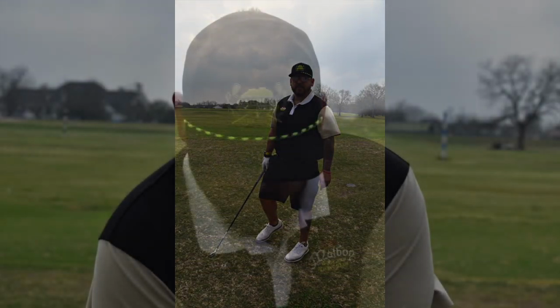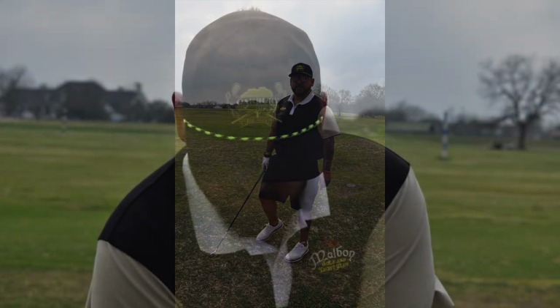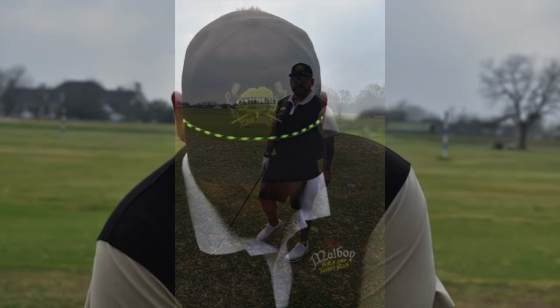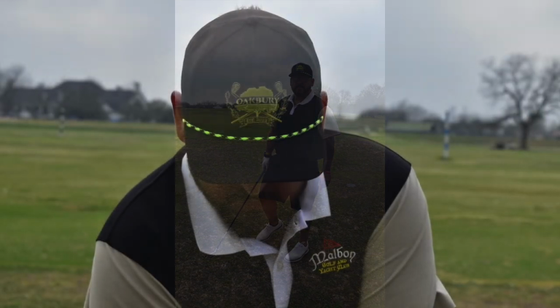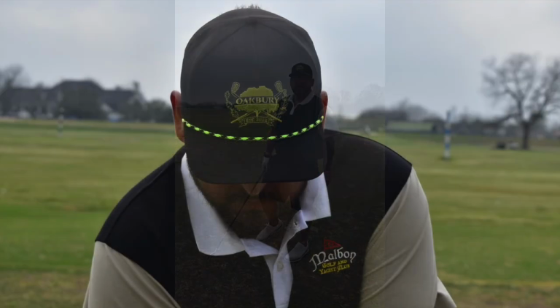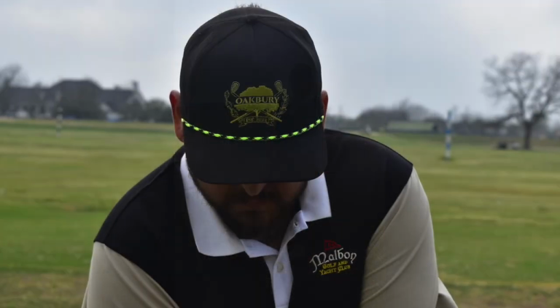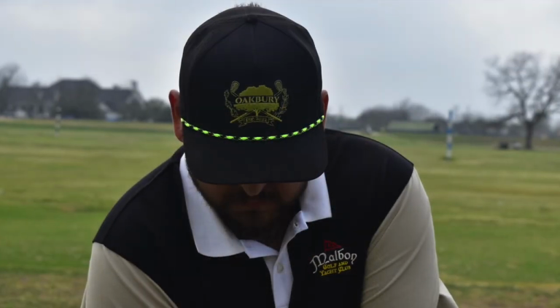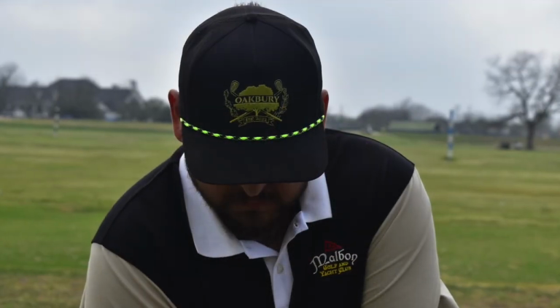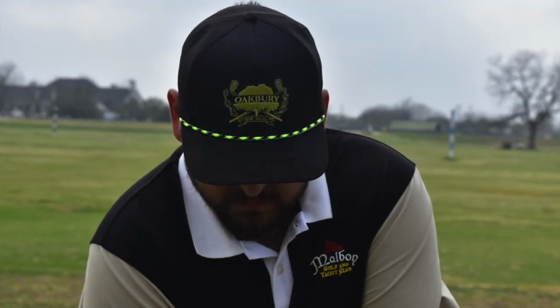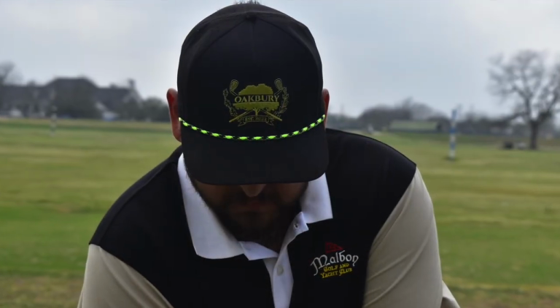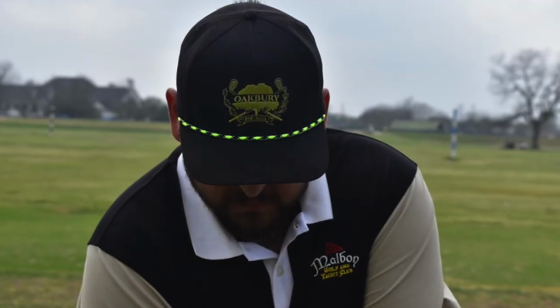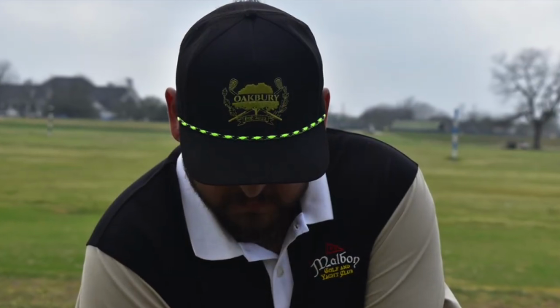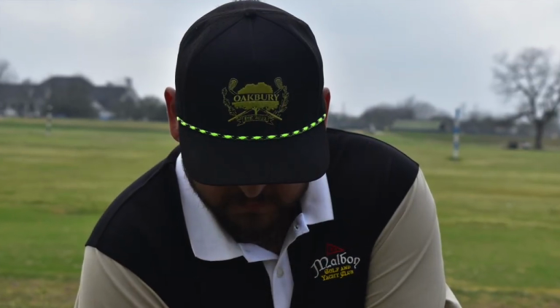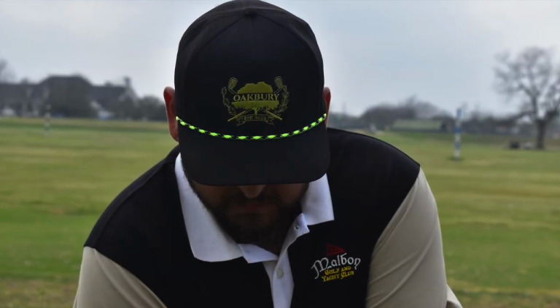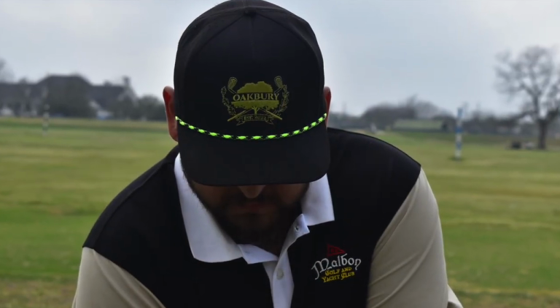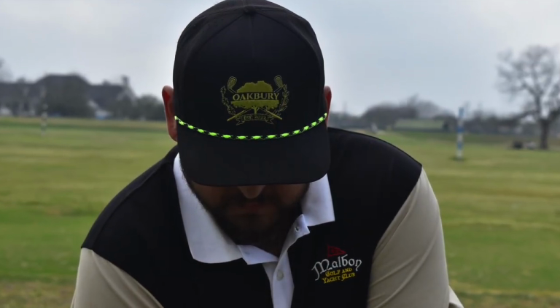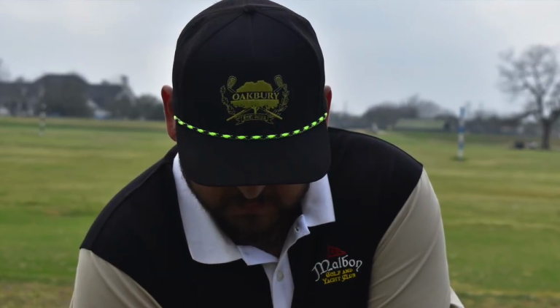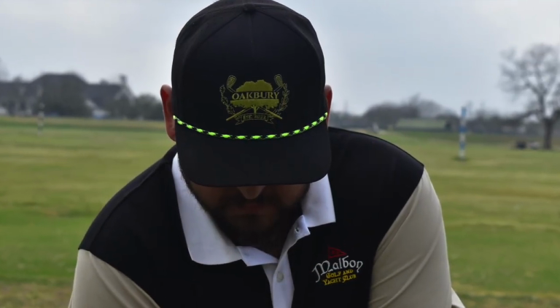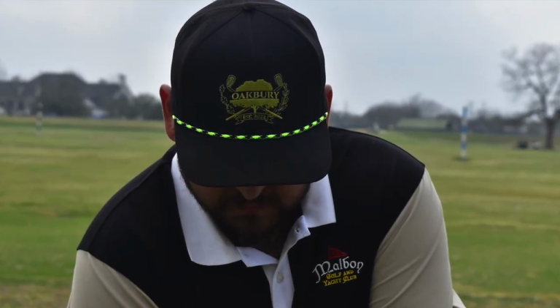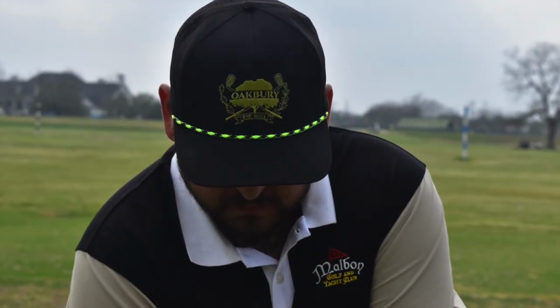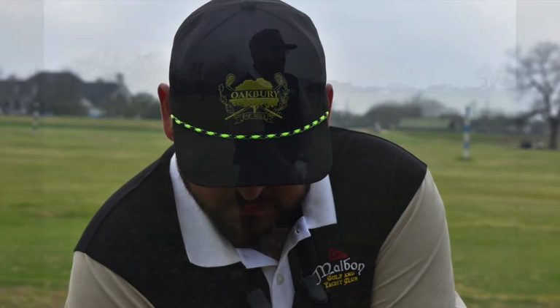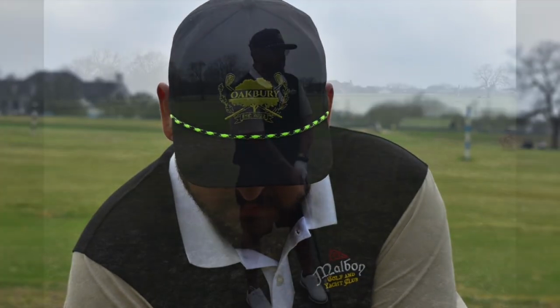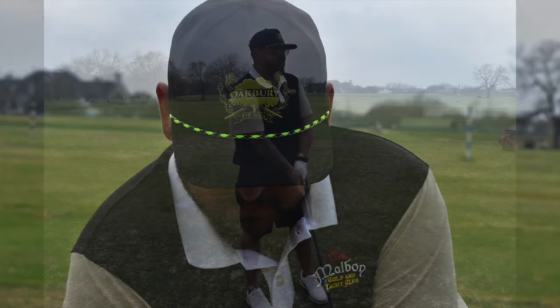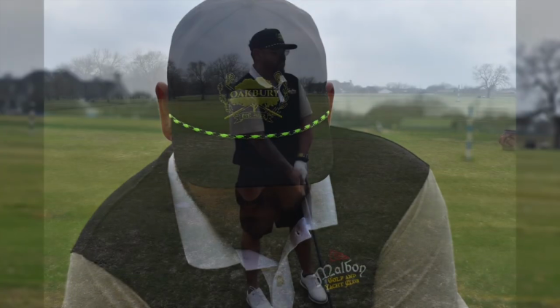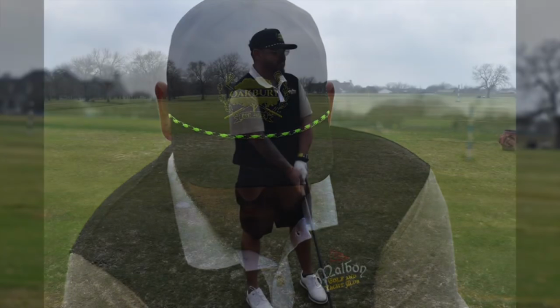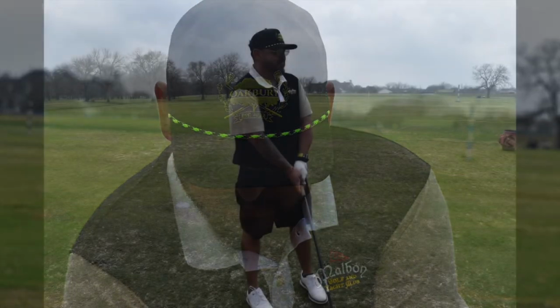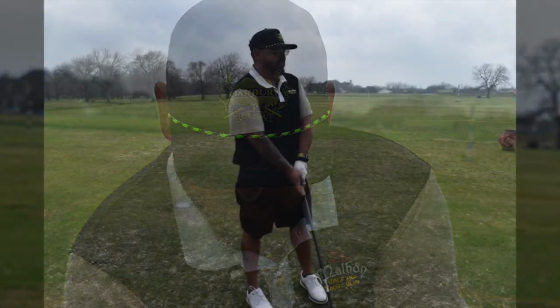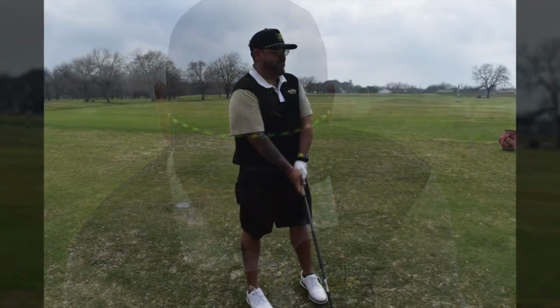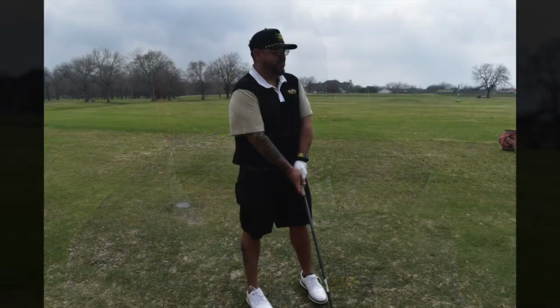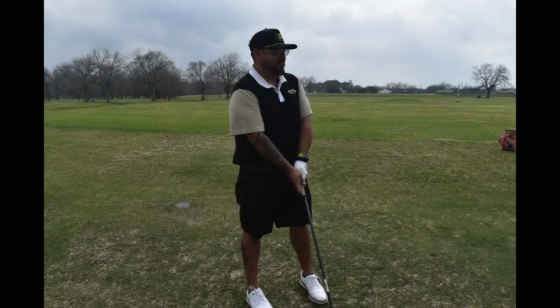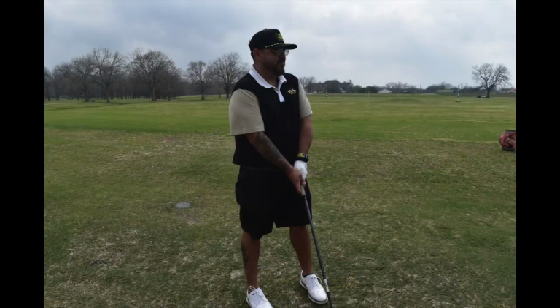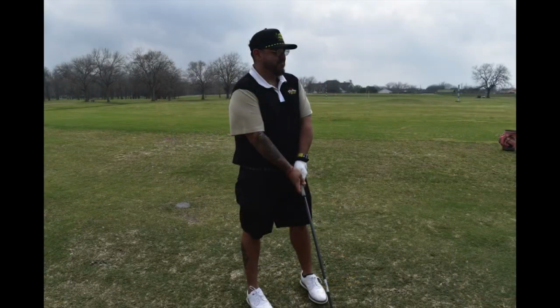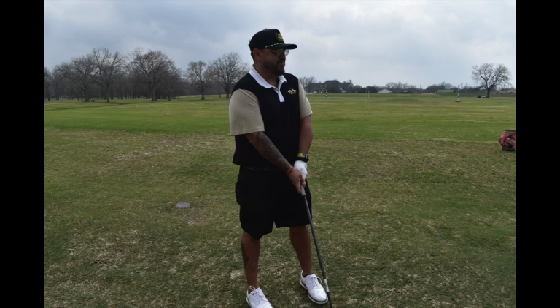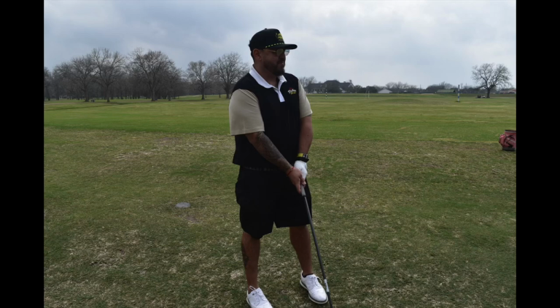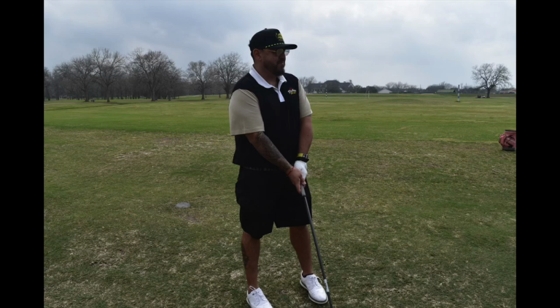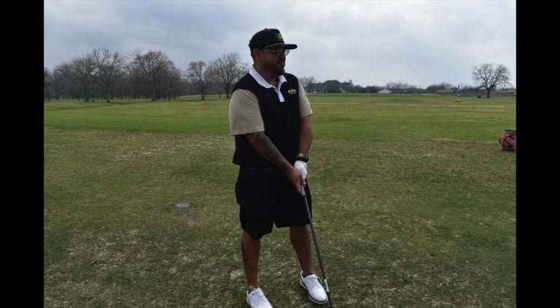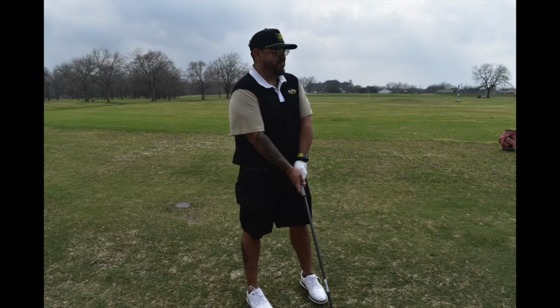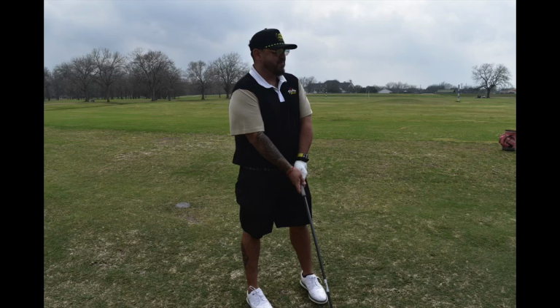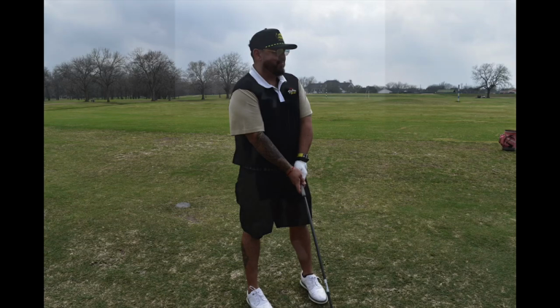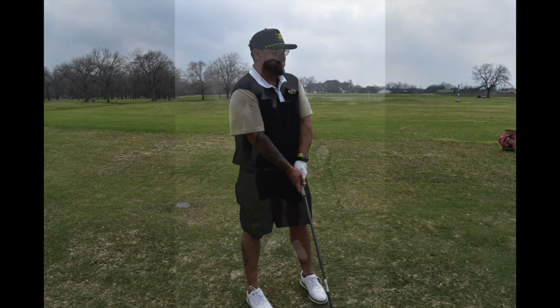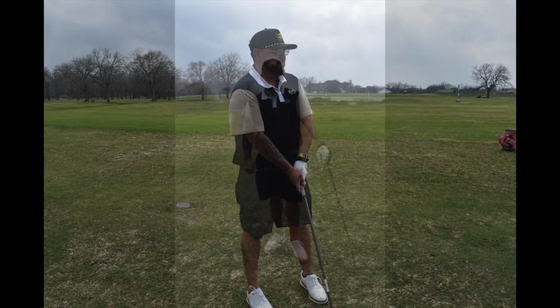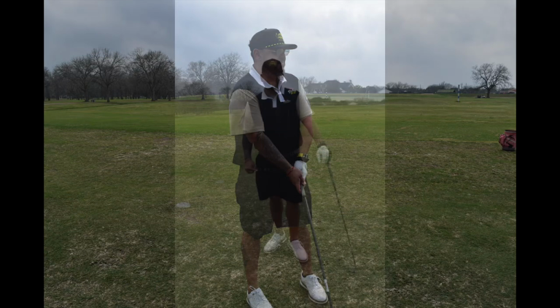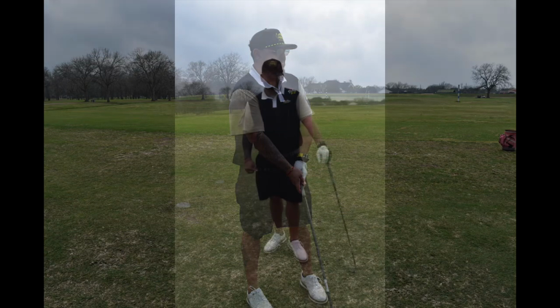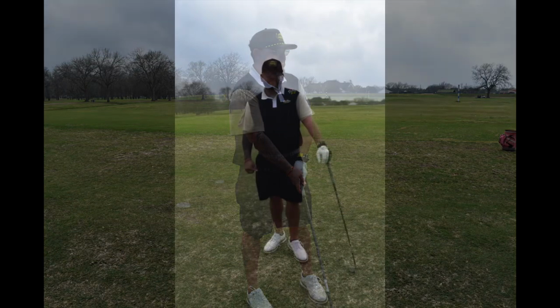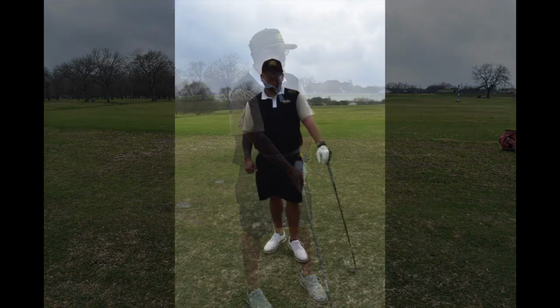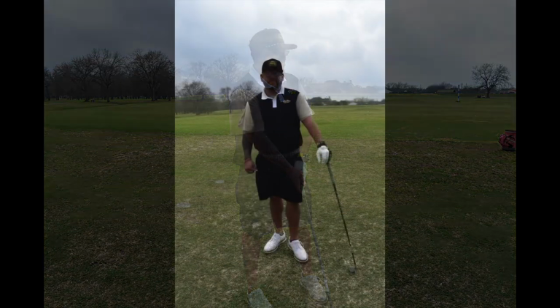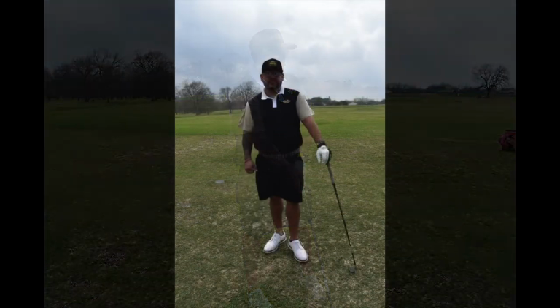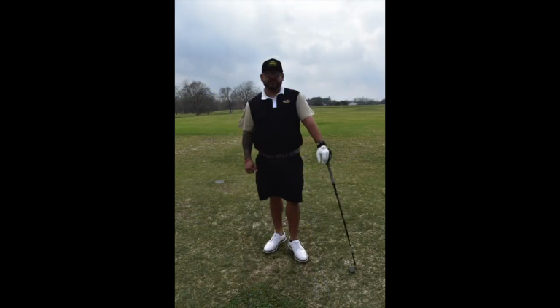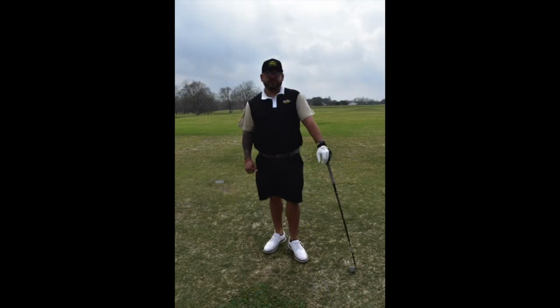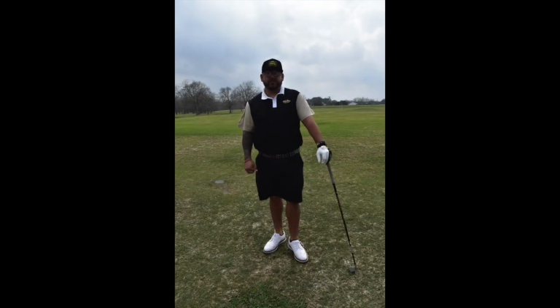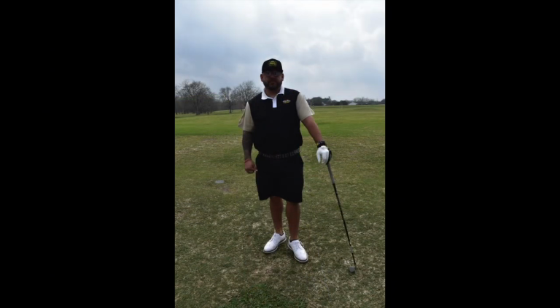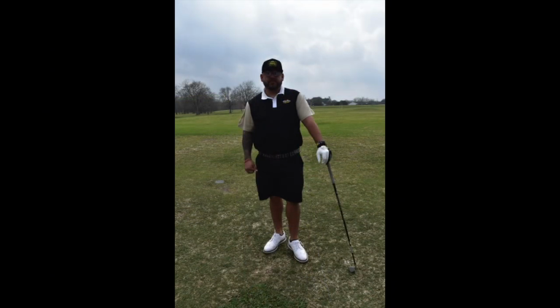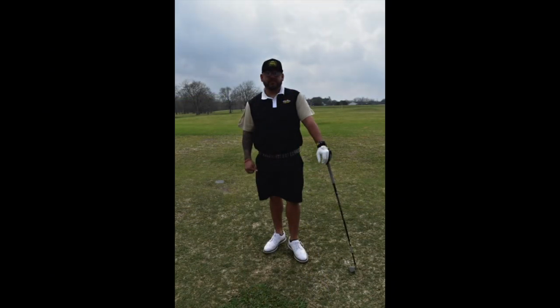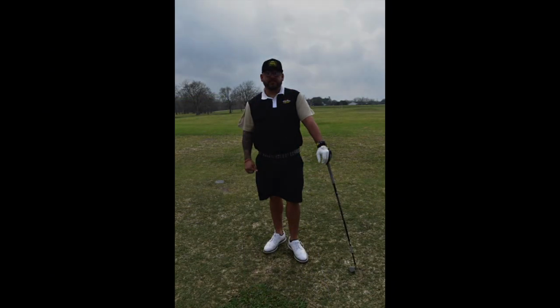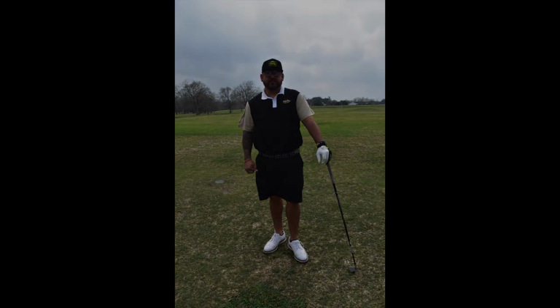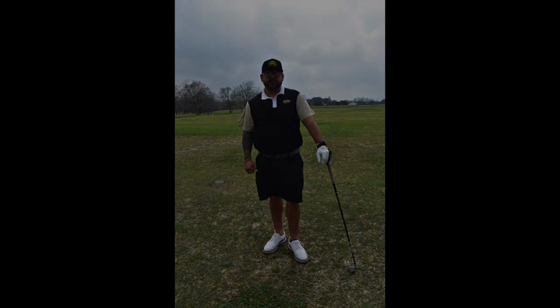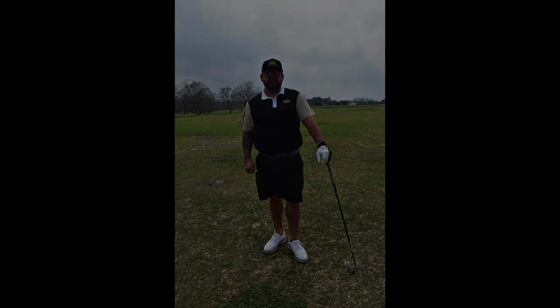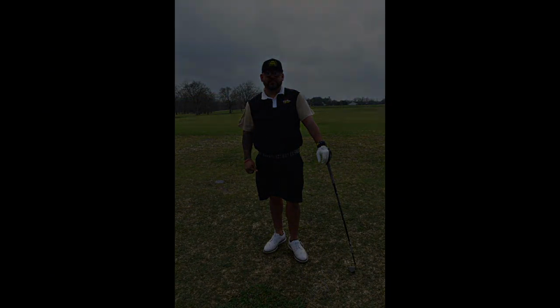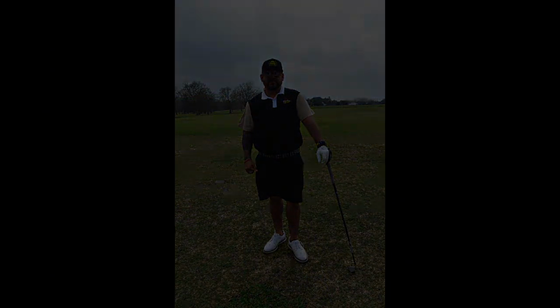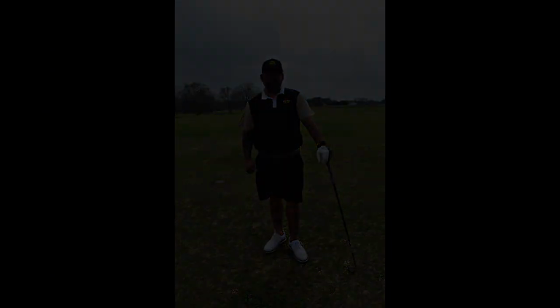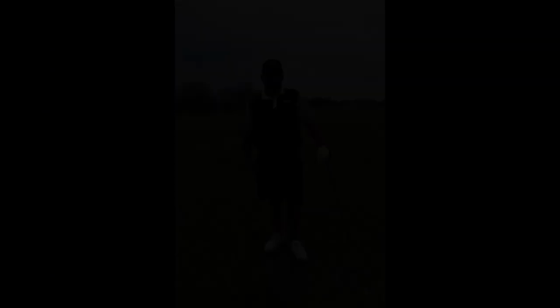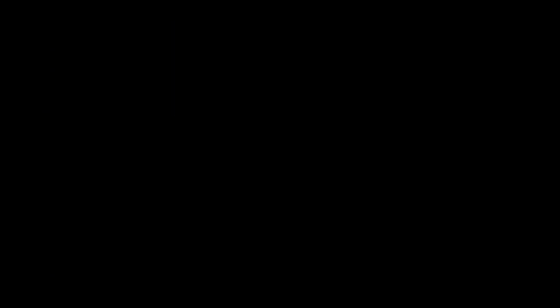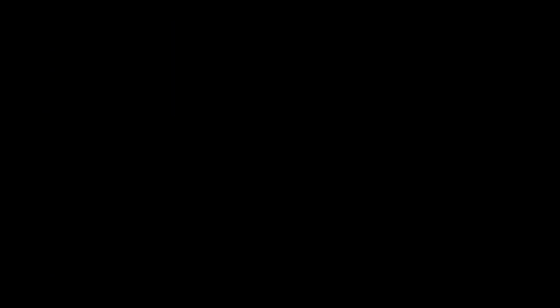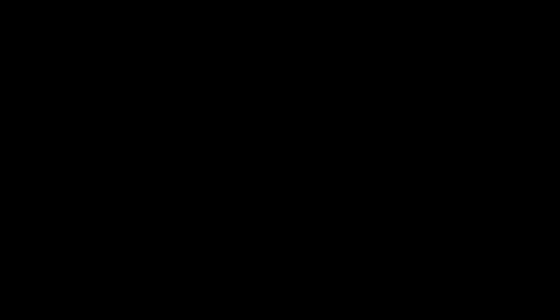And there it is out on the course. As you can see I'm no model, but I feel like I know how to throw a golf outfit together. Let me know what you think.